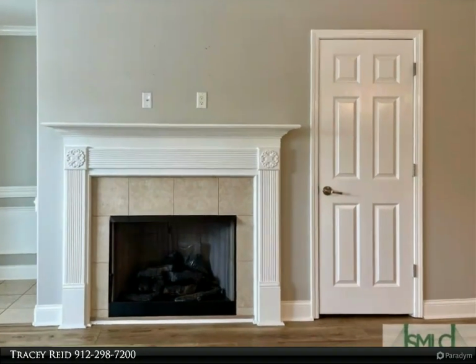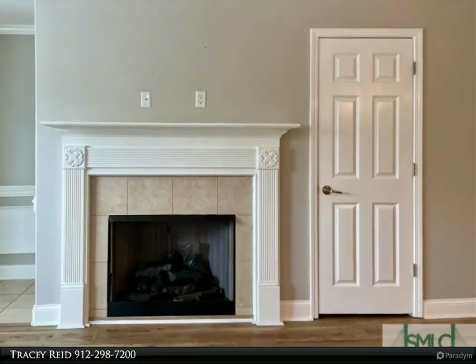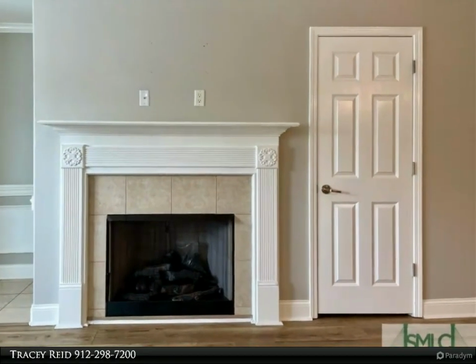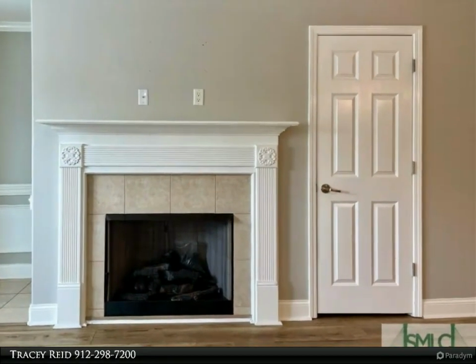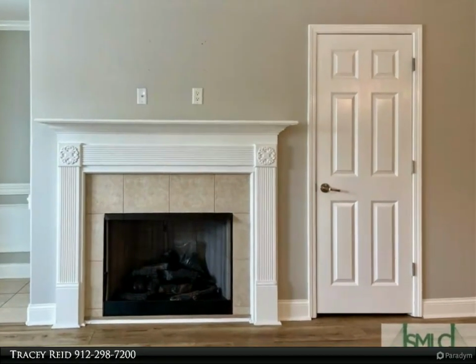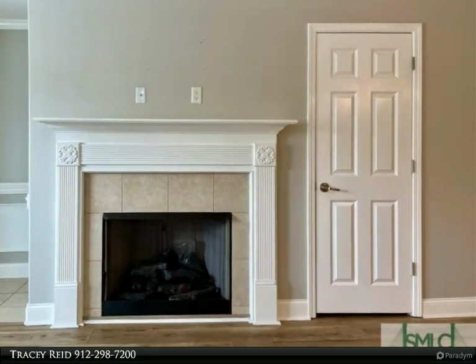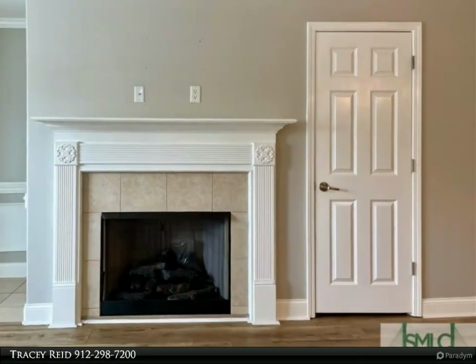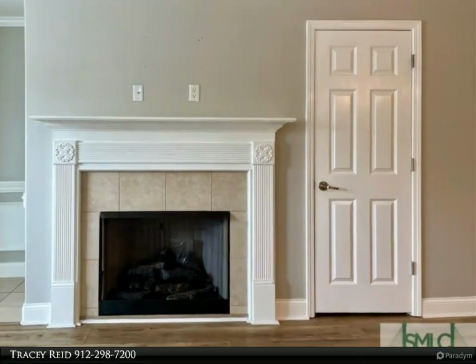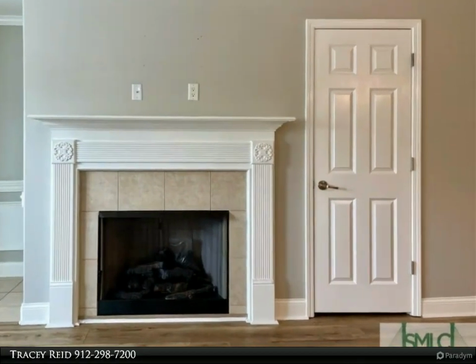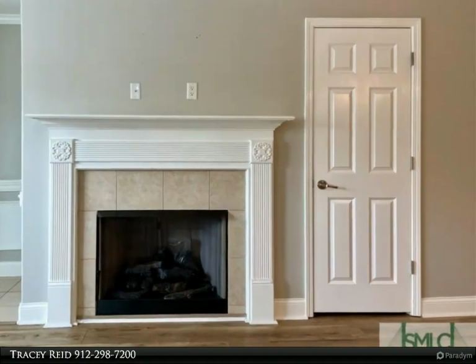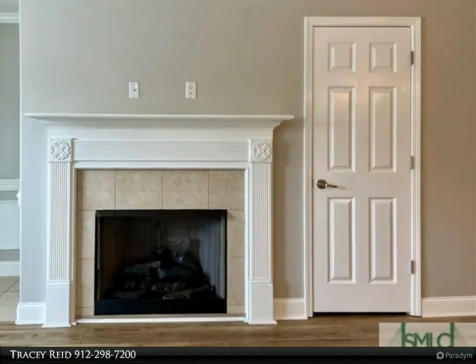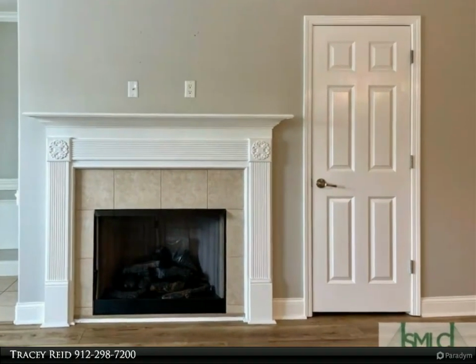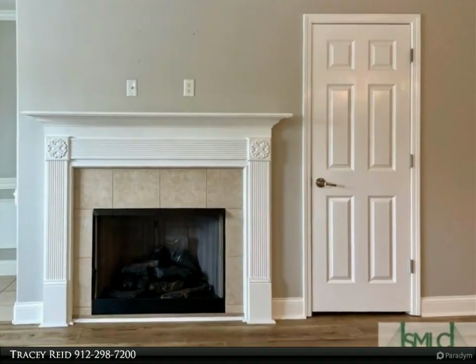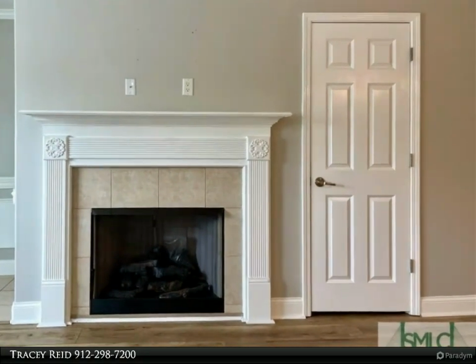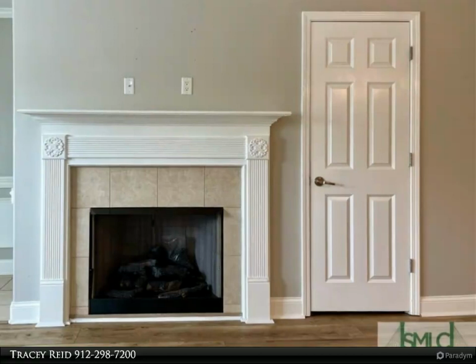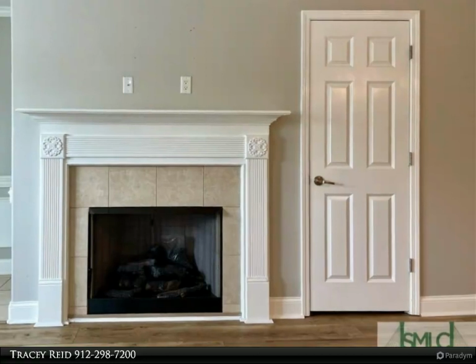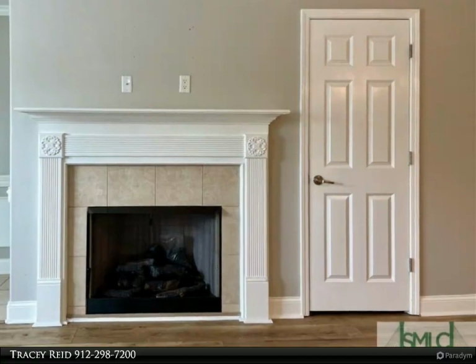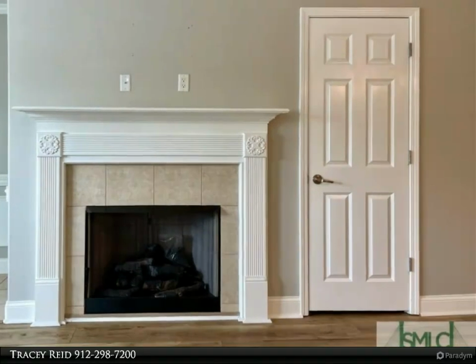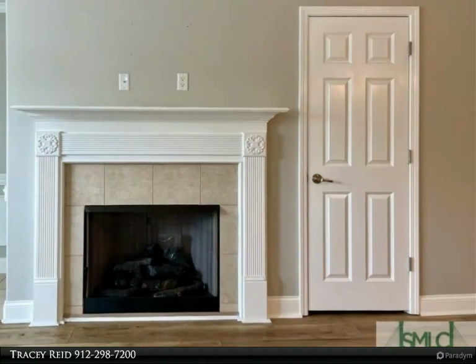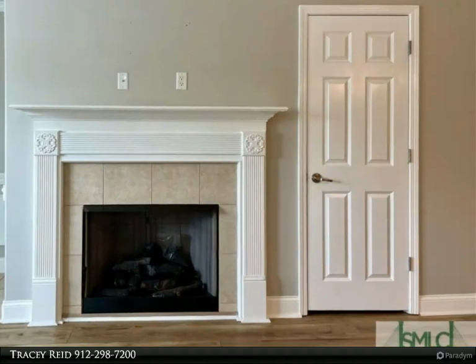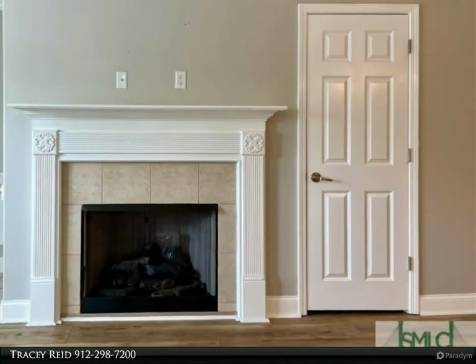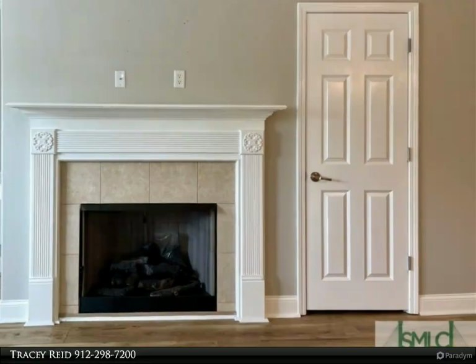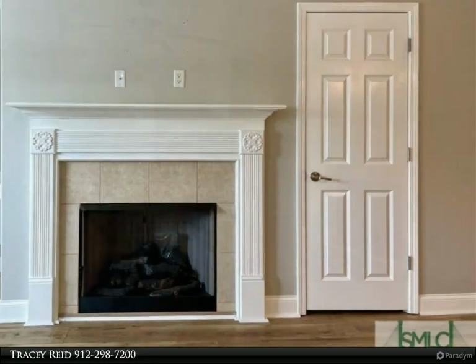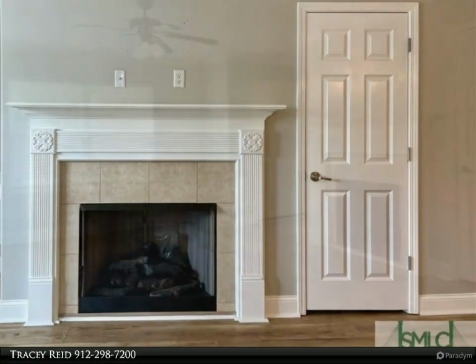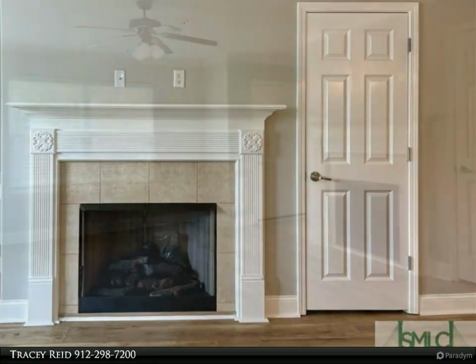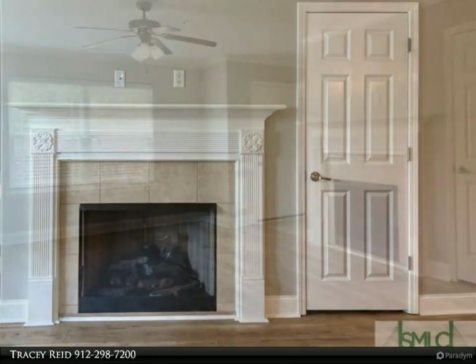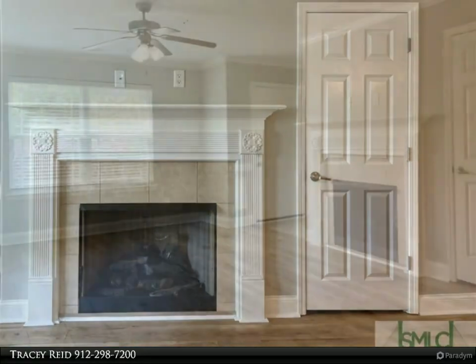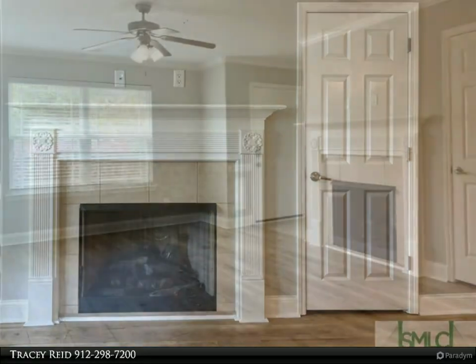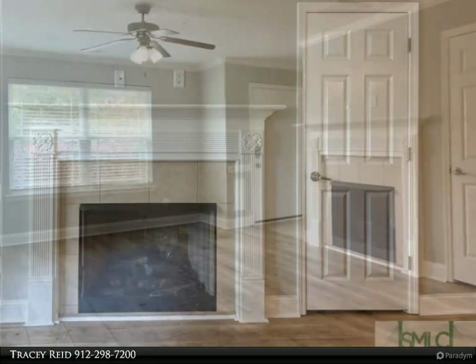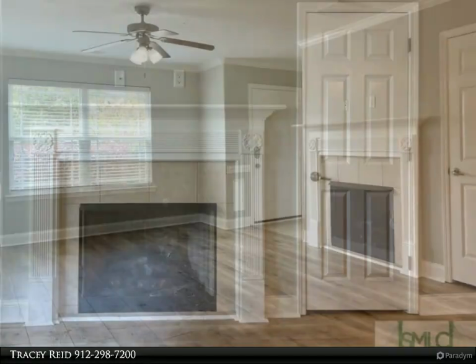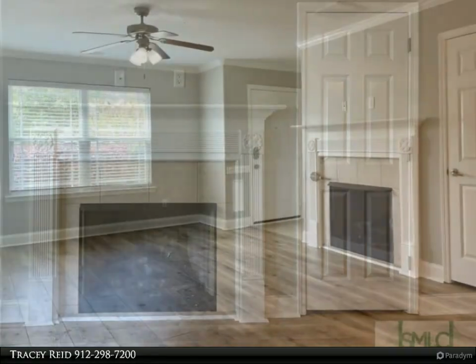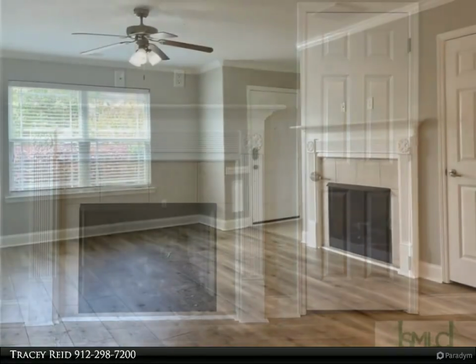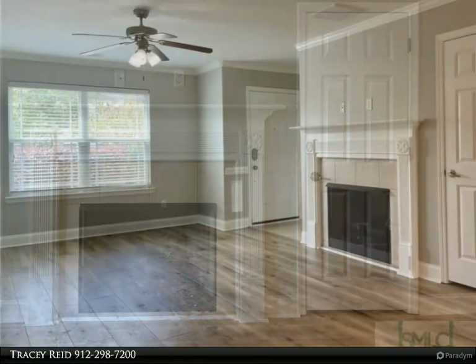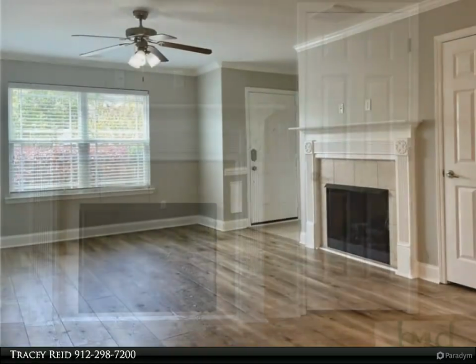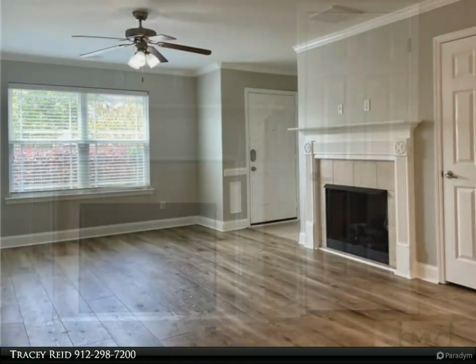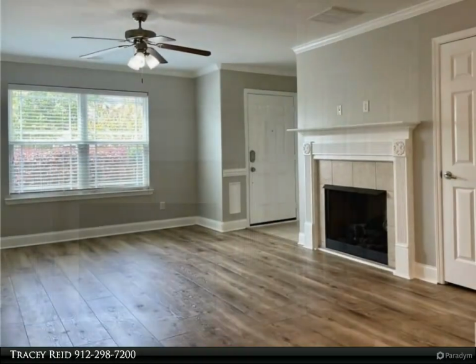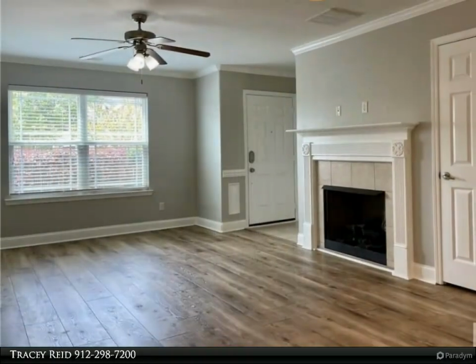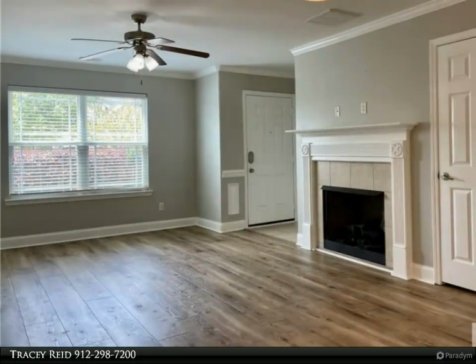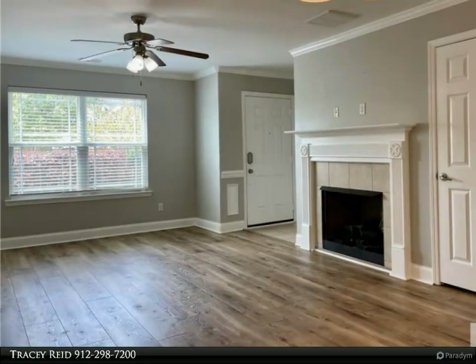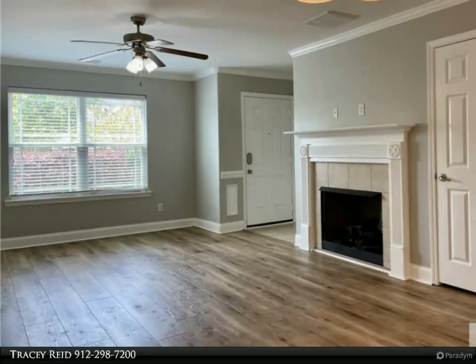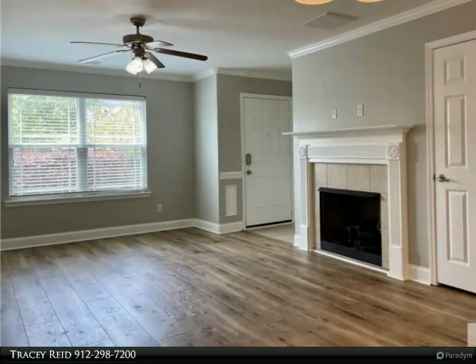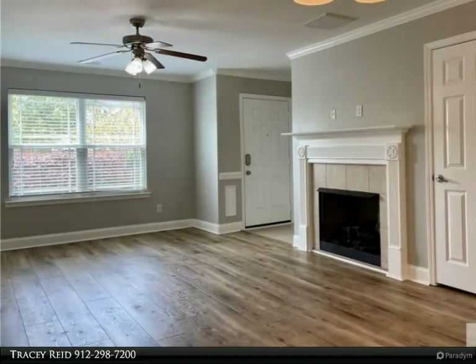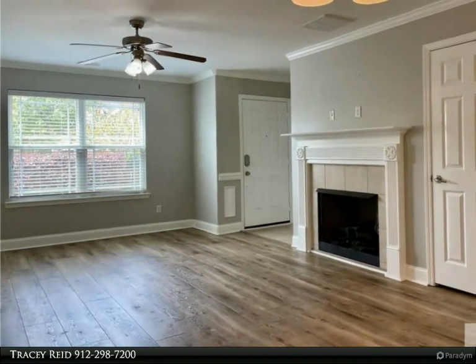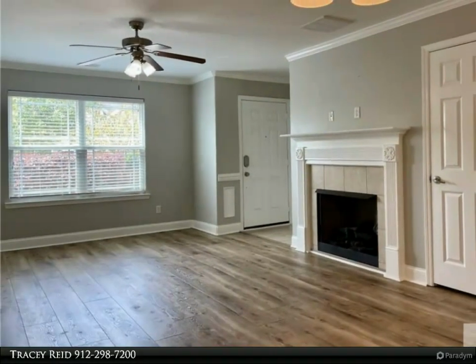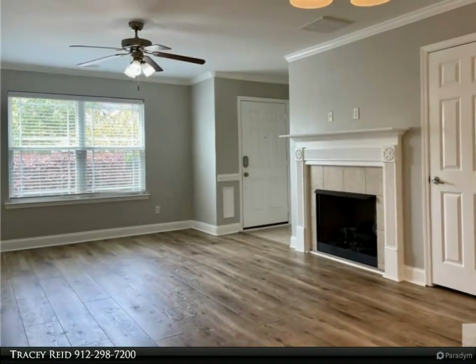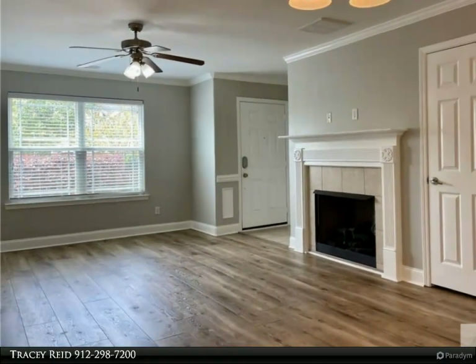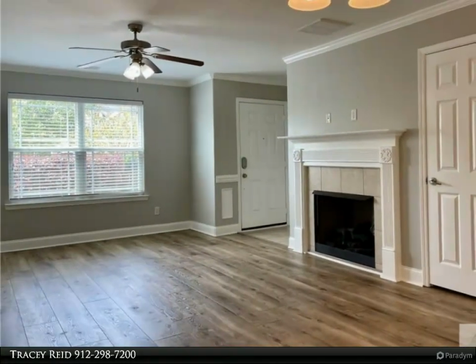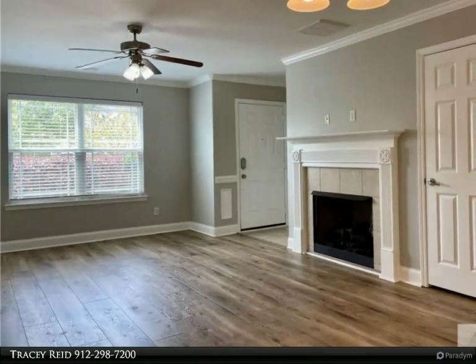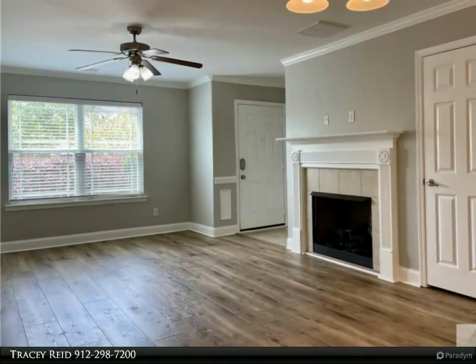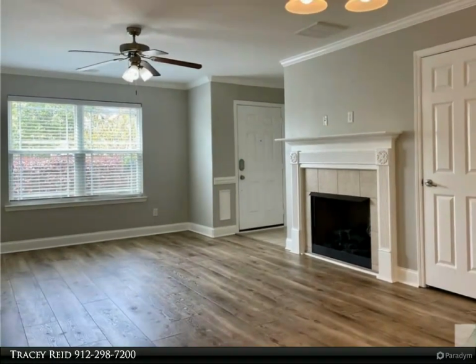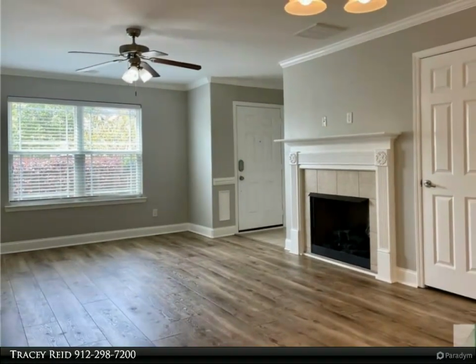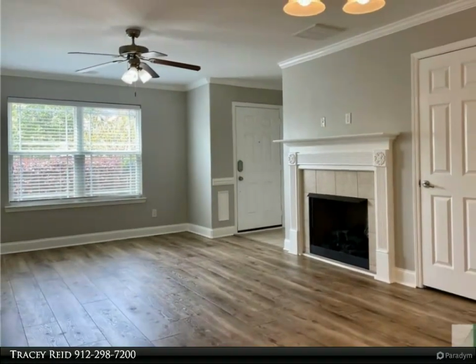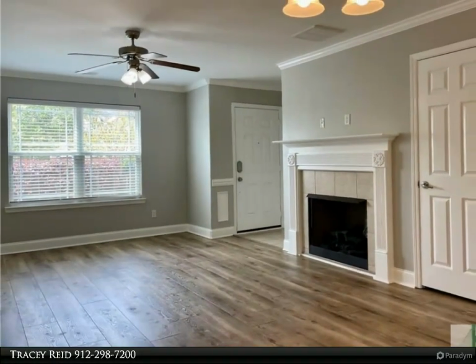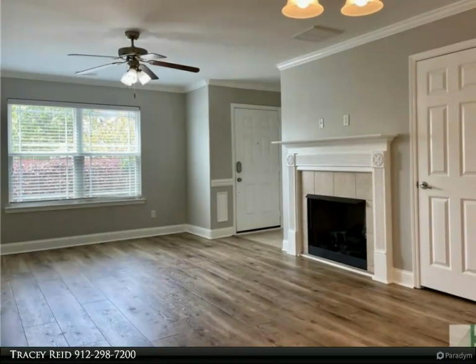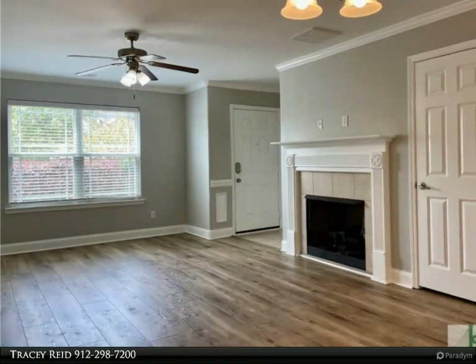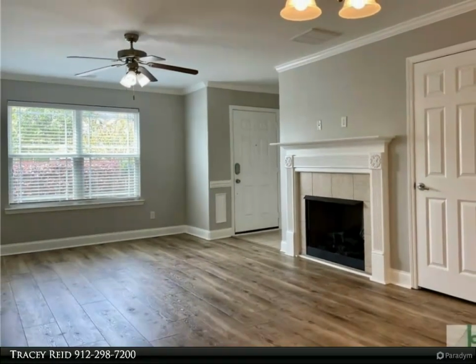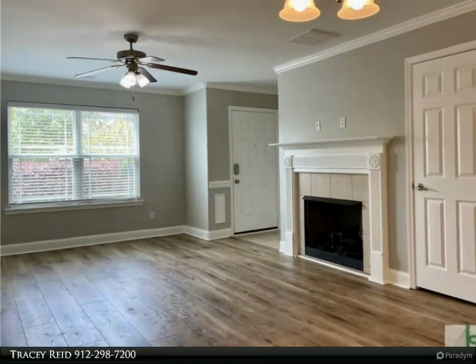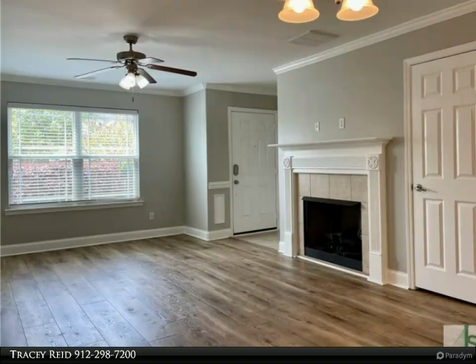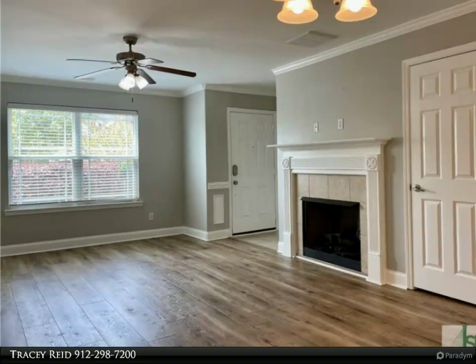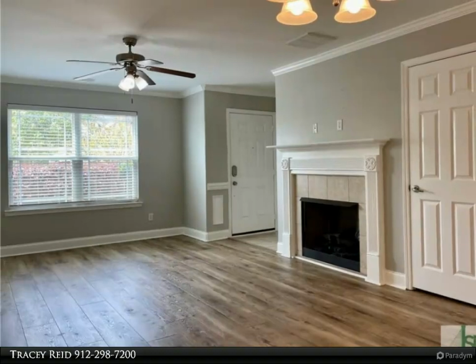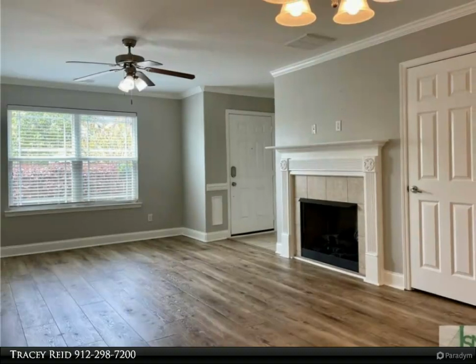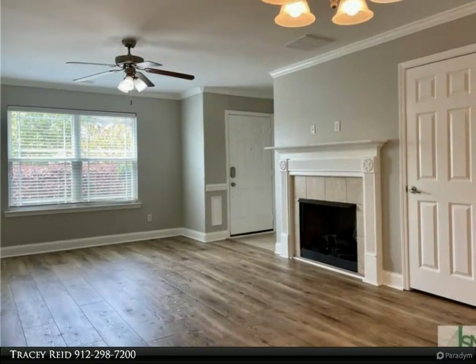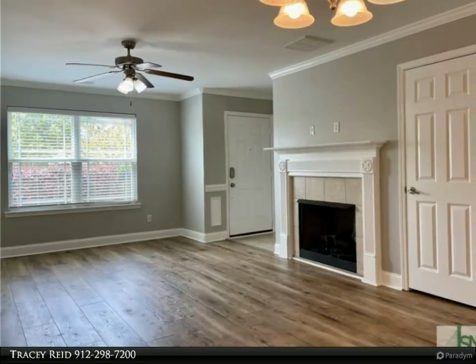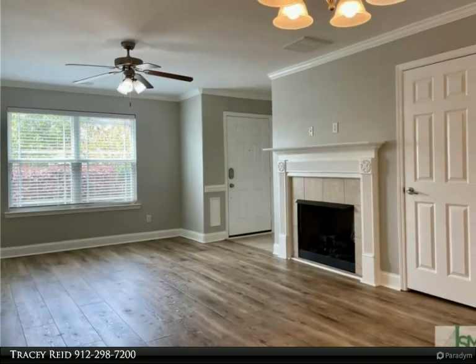The master bedroom has a vaulted ceiling and is spacious and tranquil. The beautiful master bath has a garden tub and separate shower.